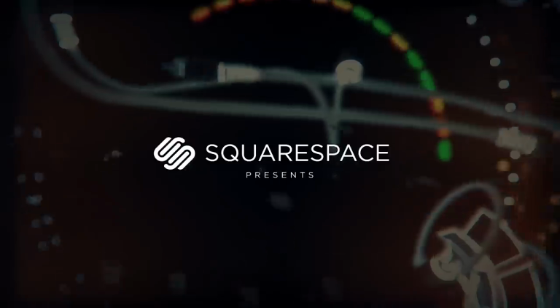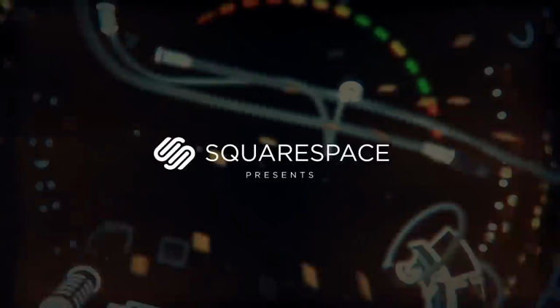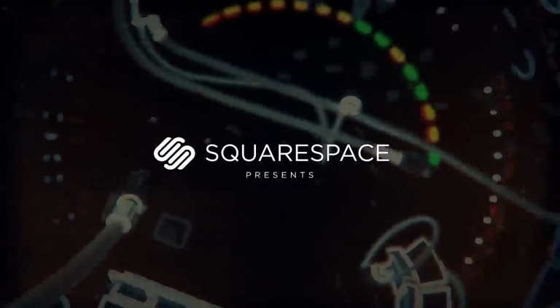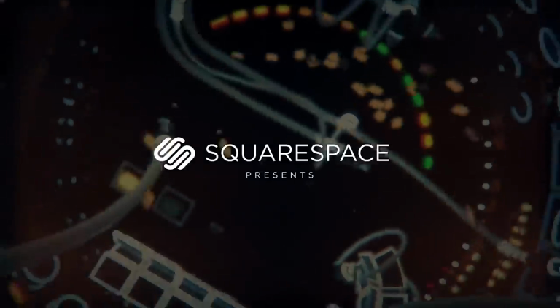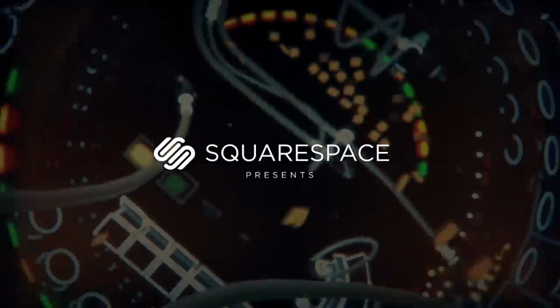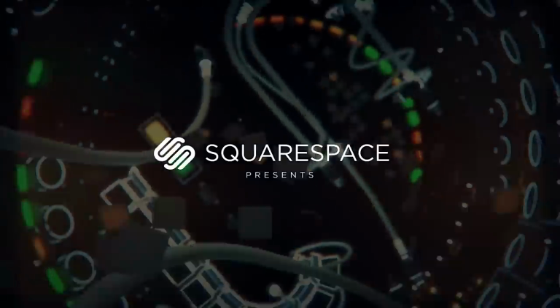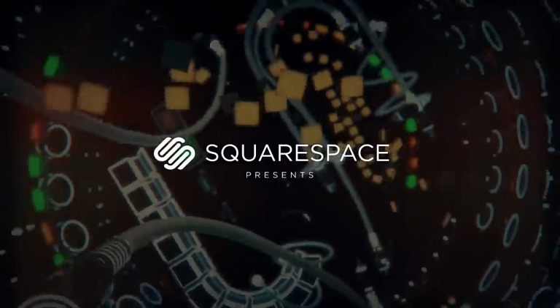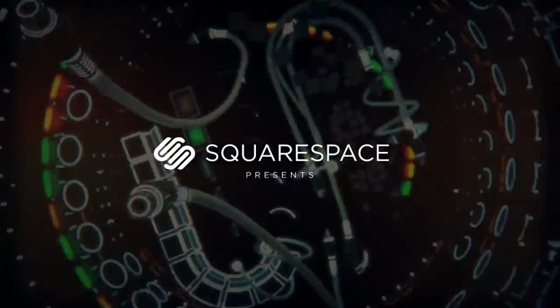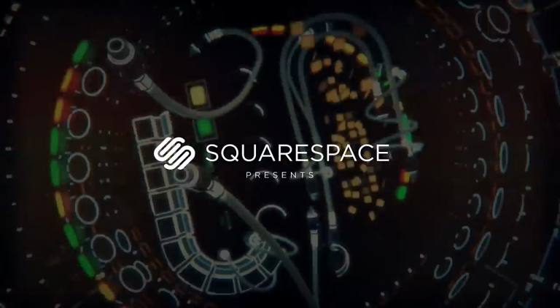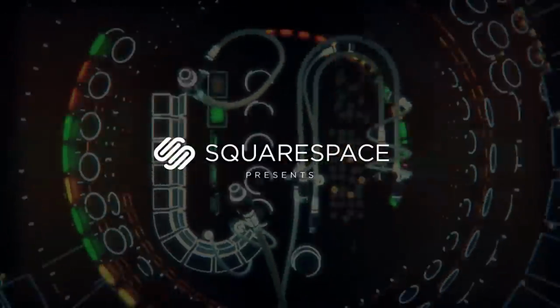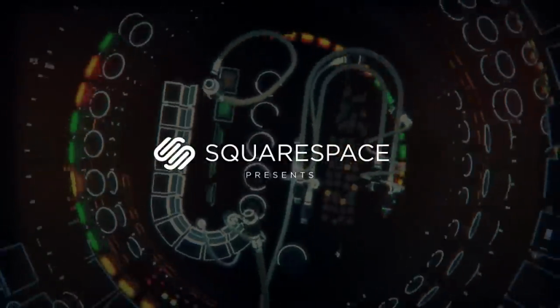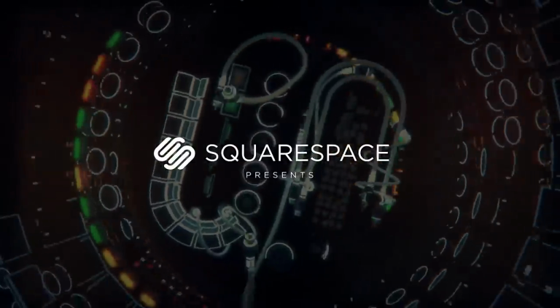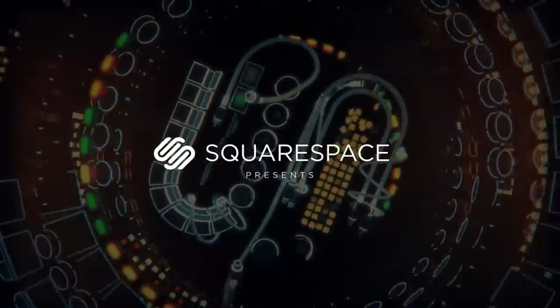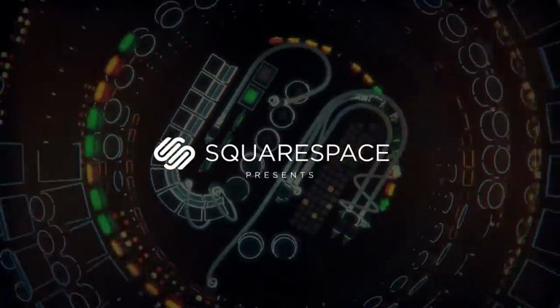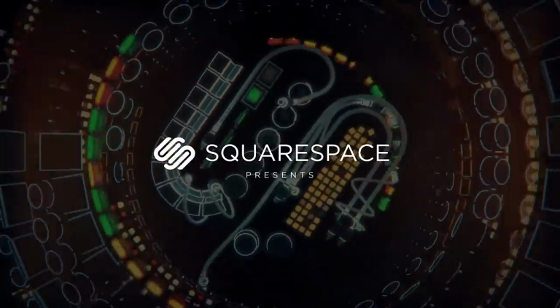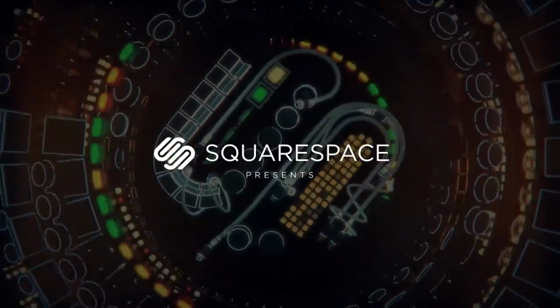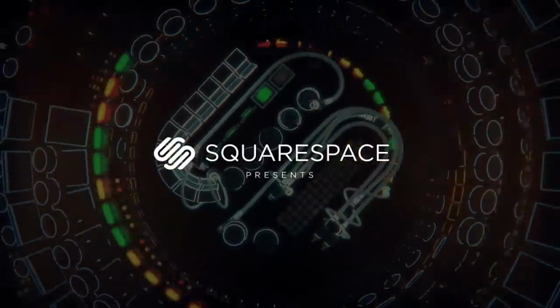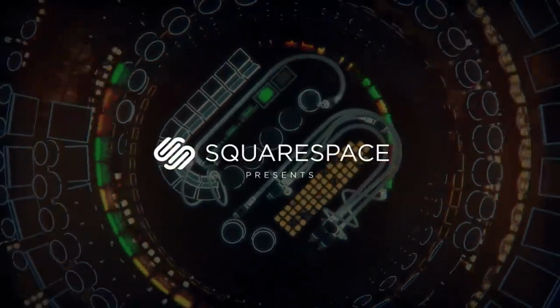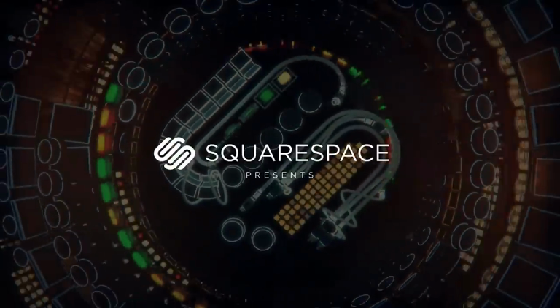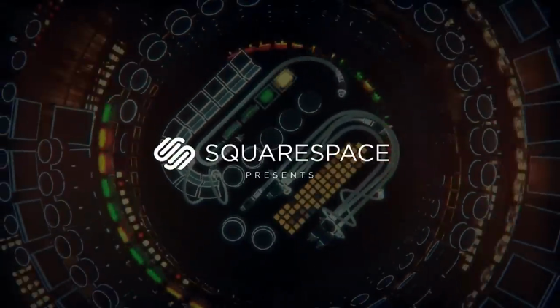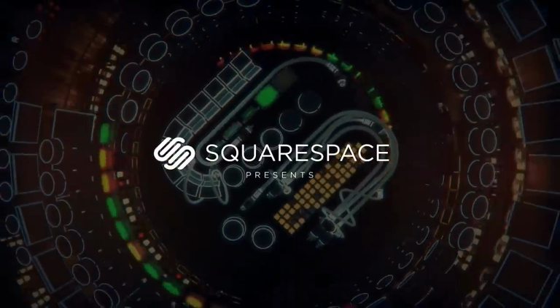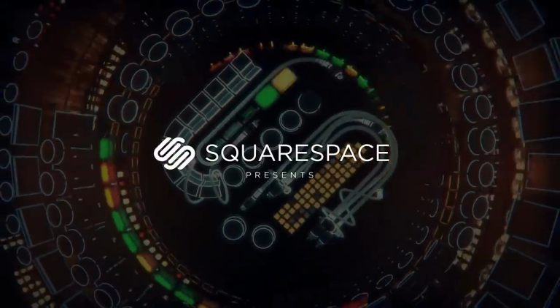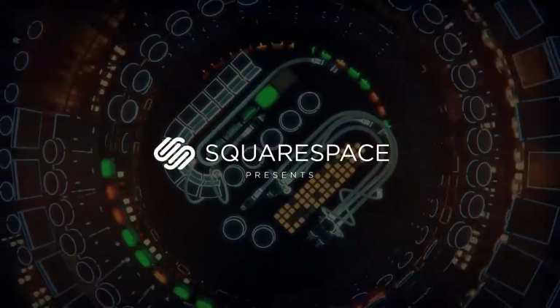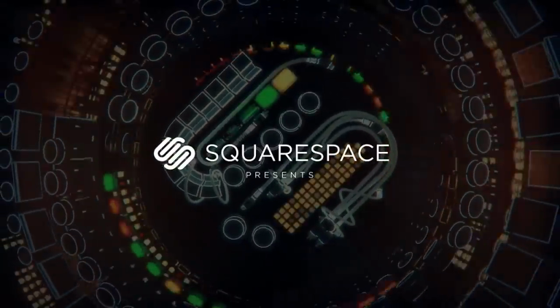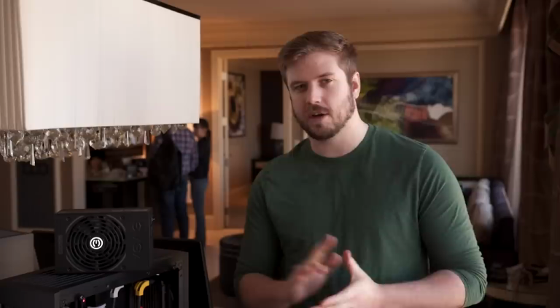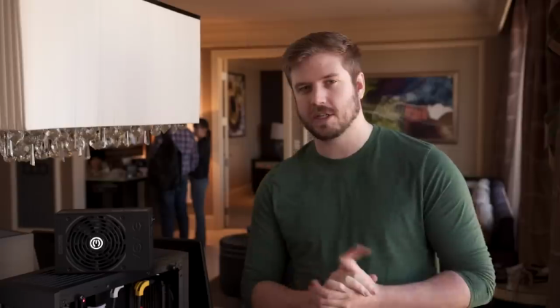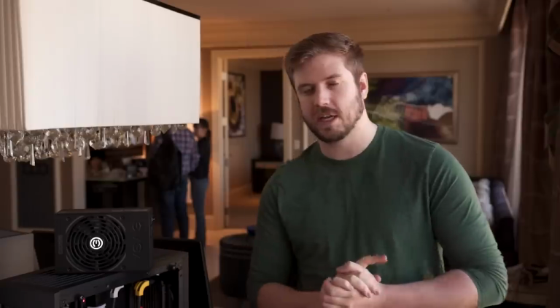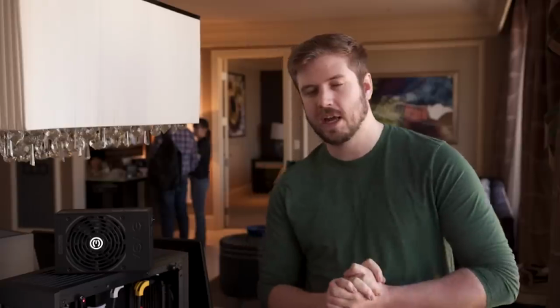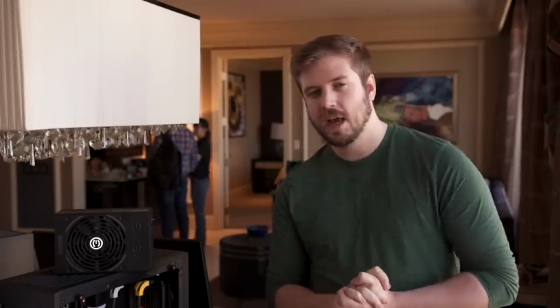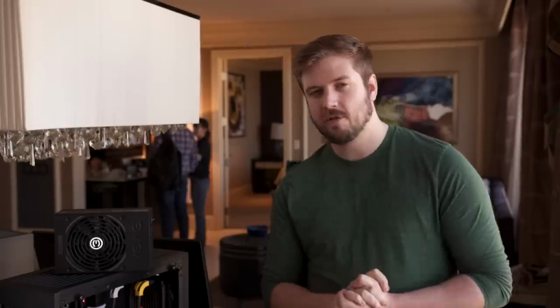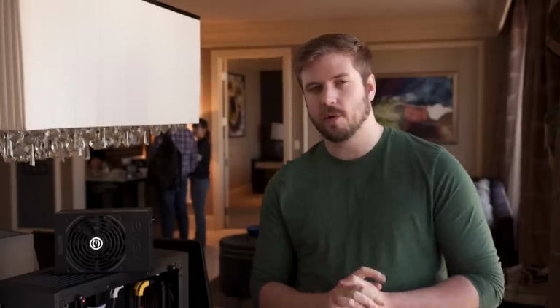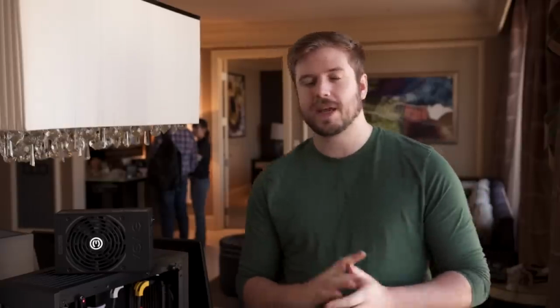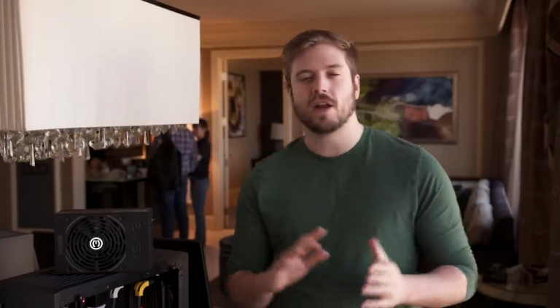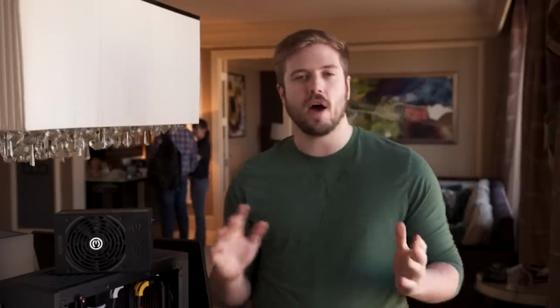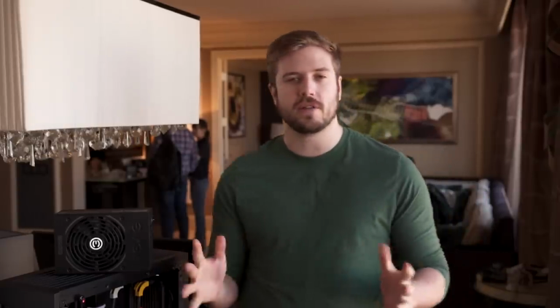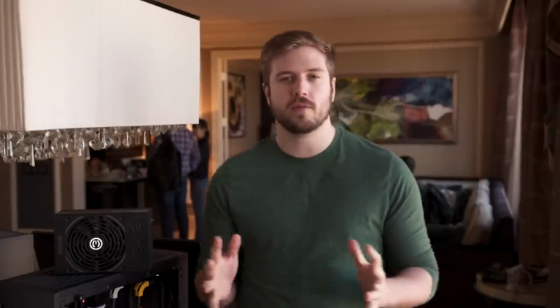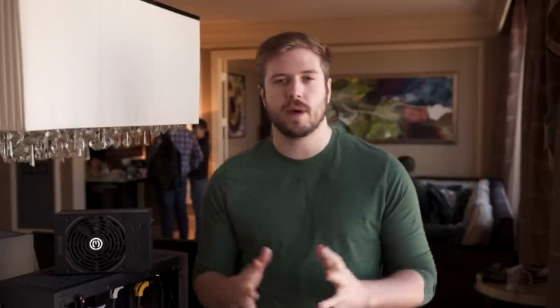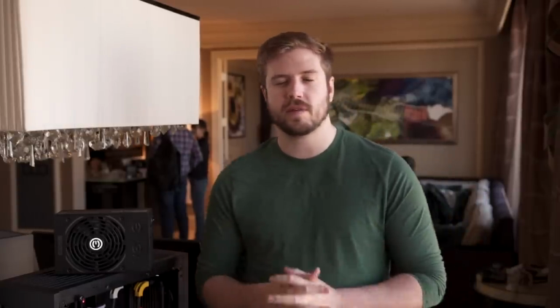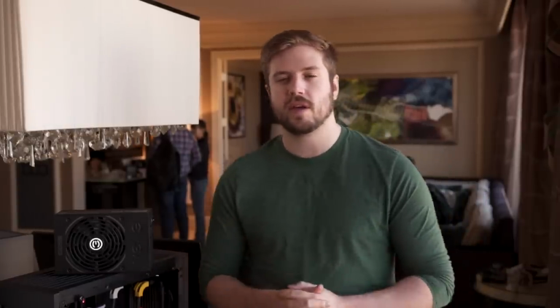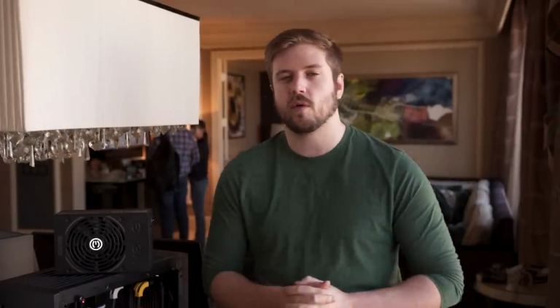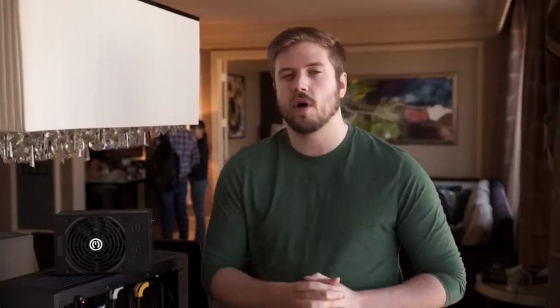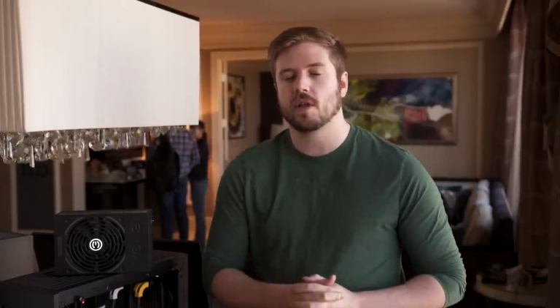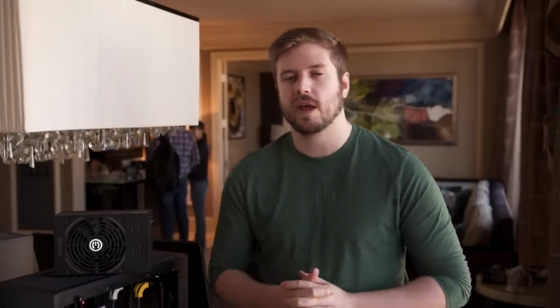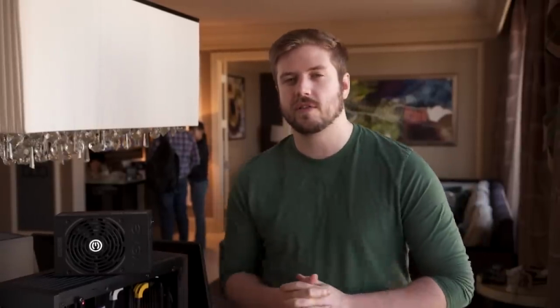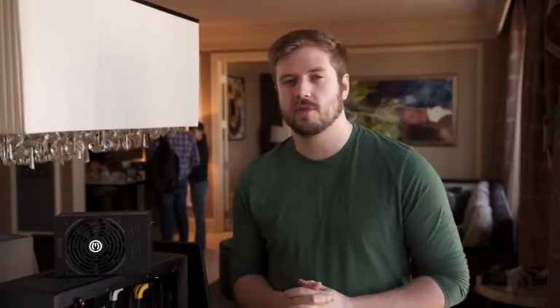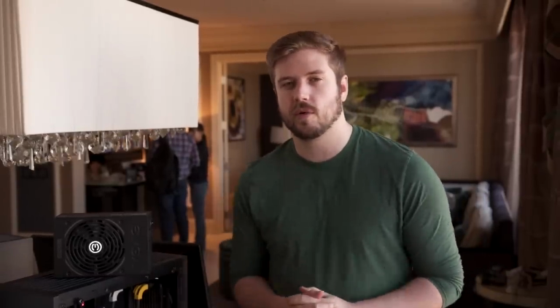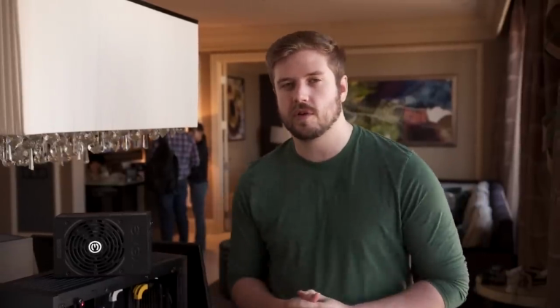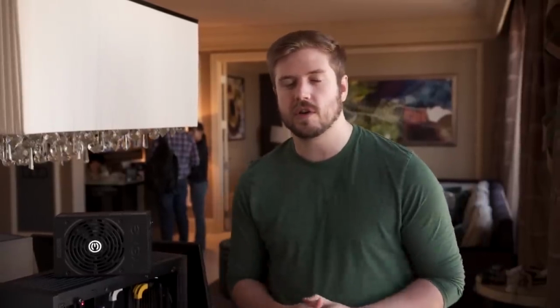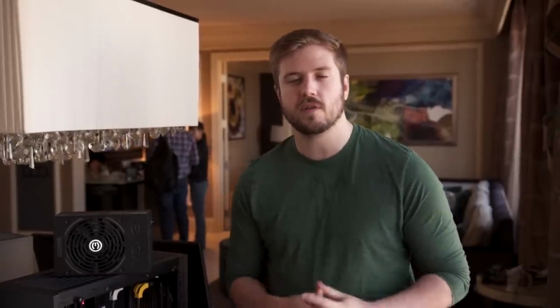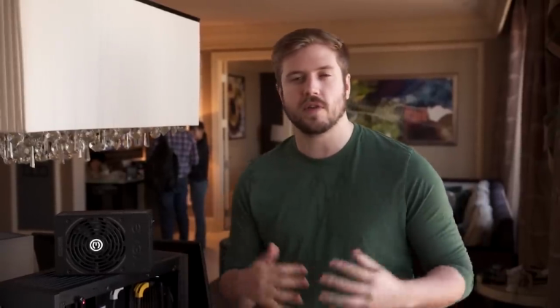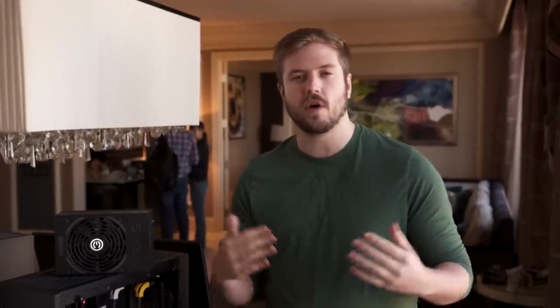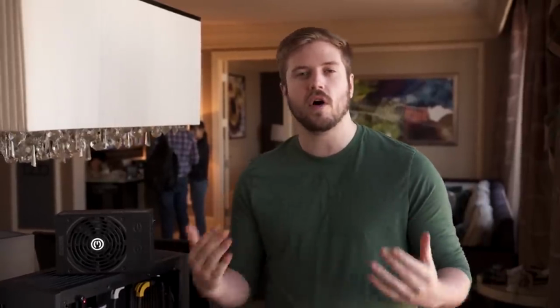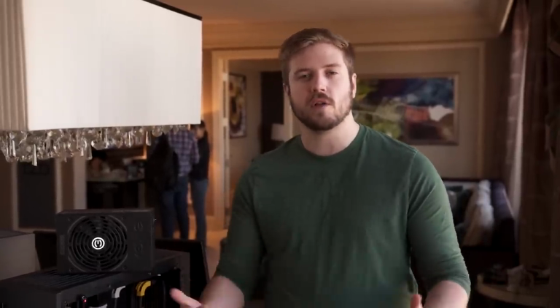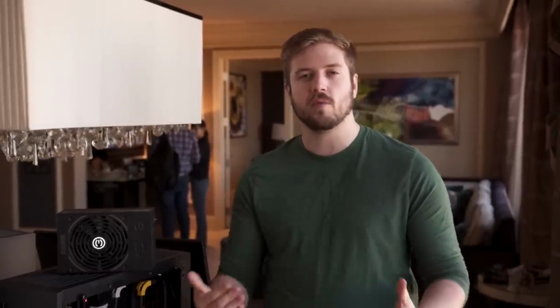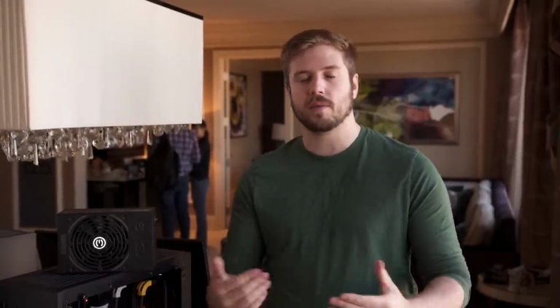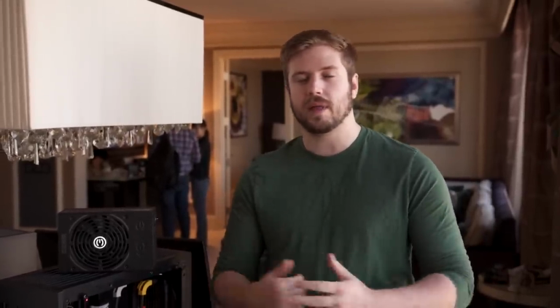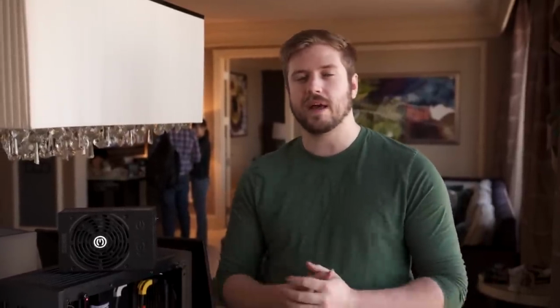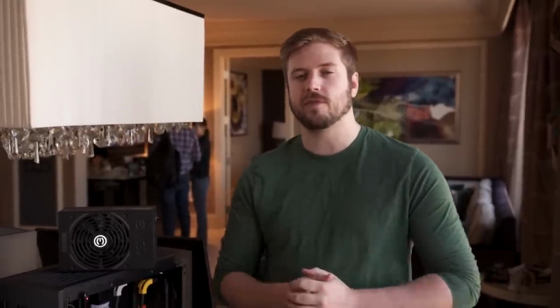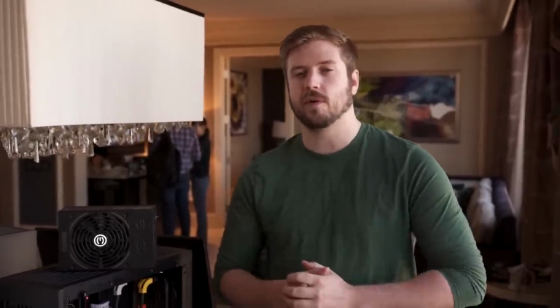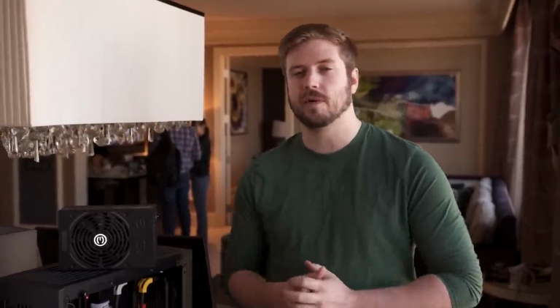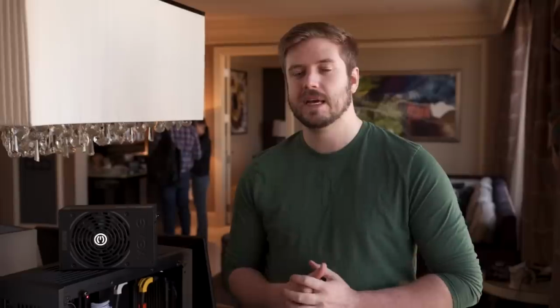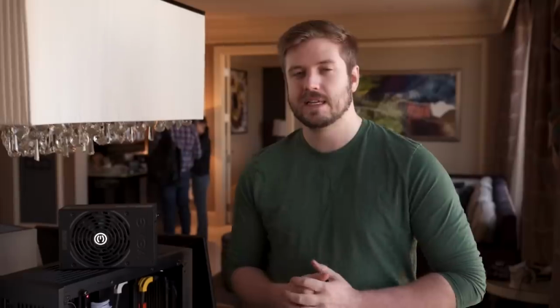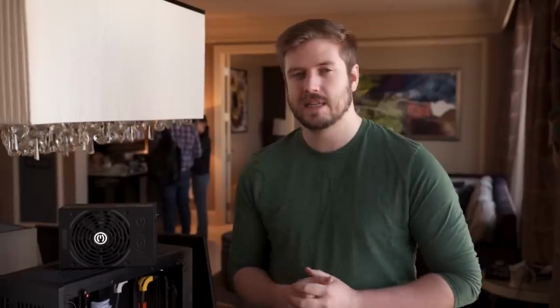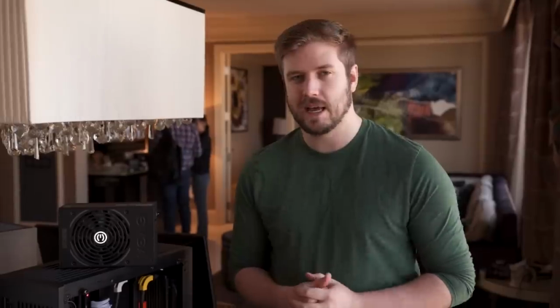Thank you to Squarespace for sponsoring our CES 2018 content. If you want to make an awesome website or online store, you can use their all-in-one platform today.